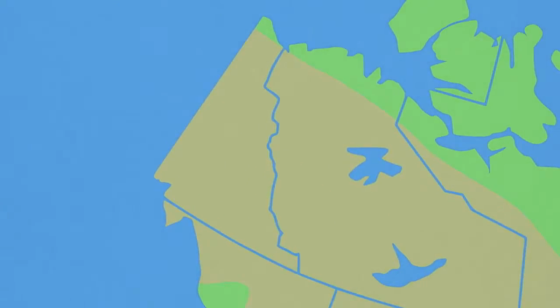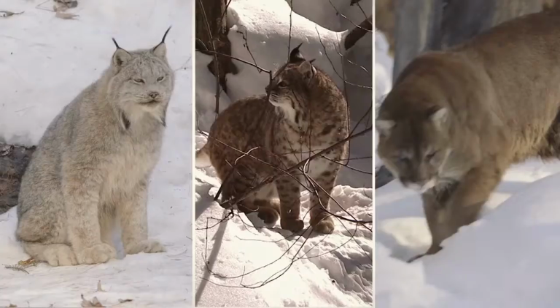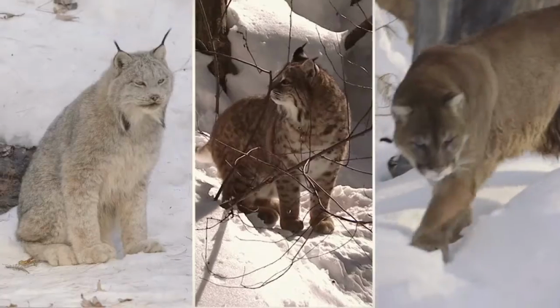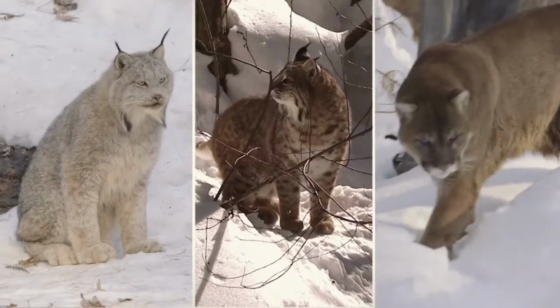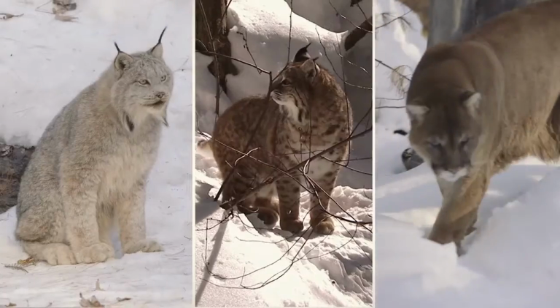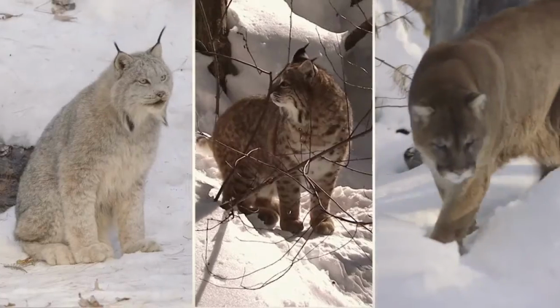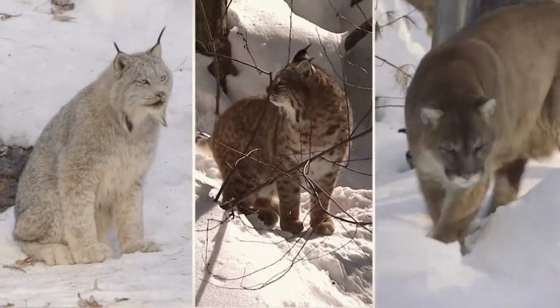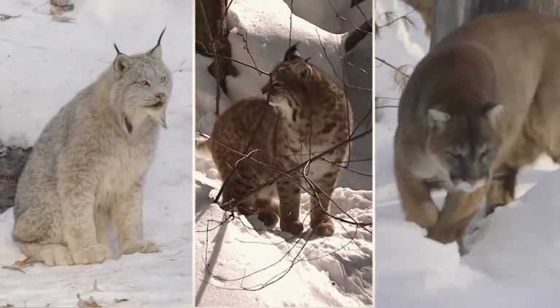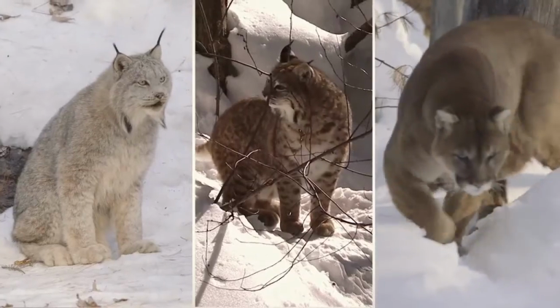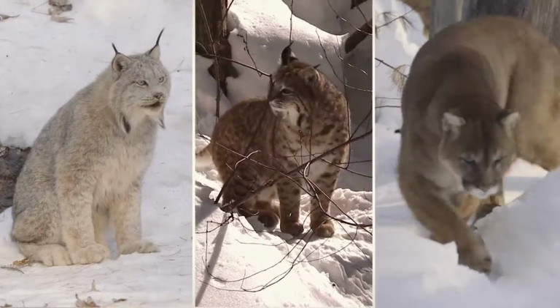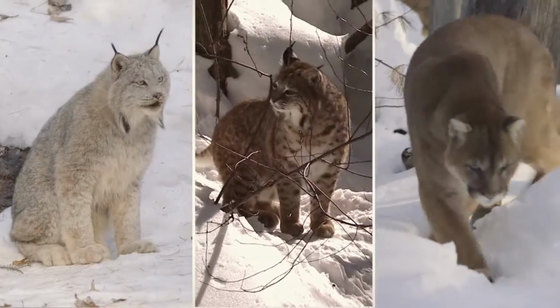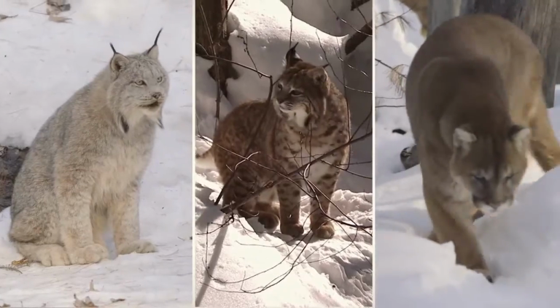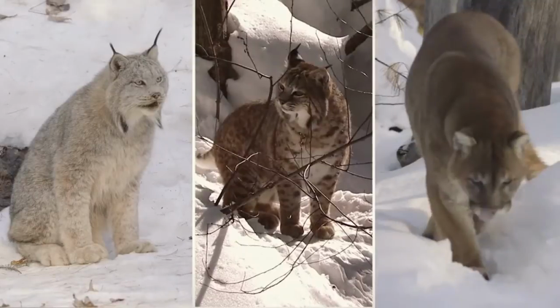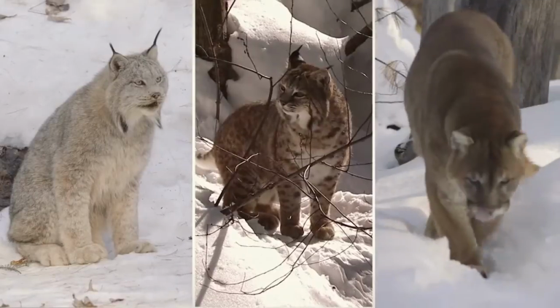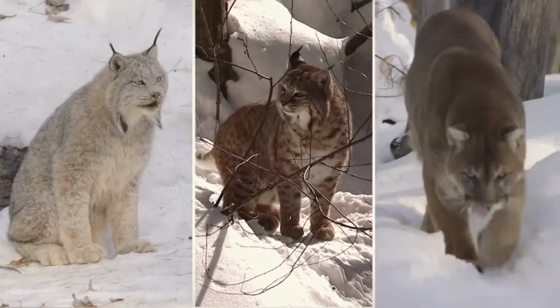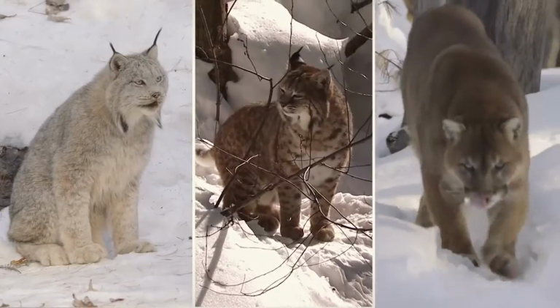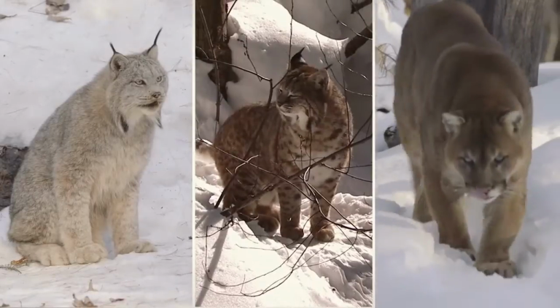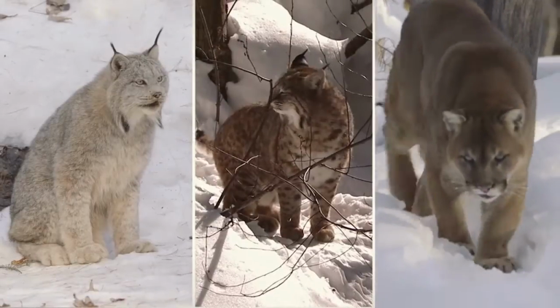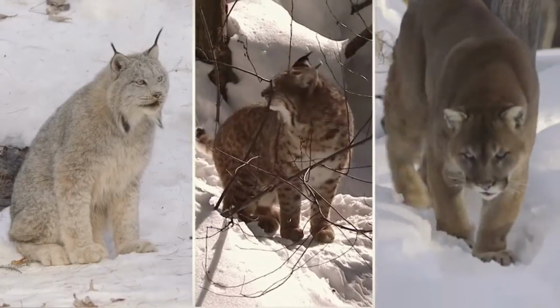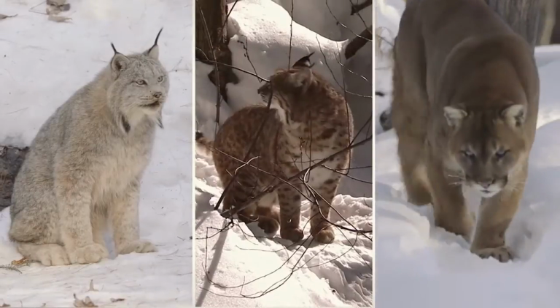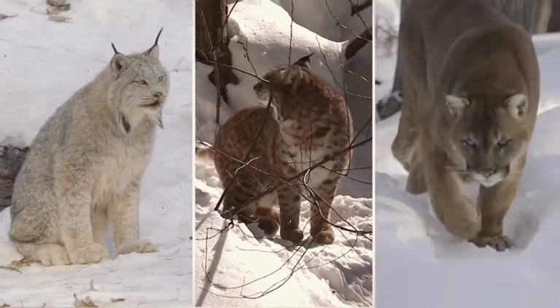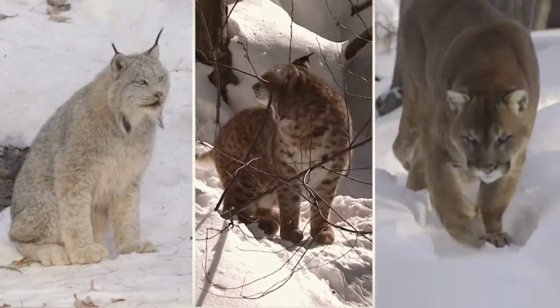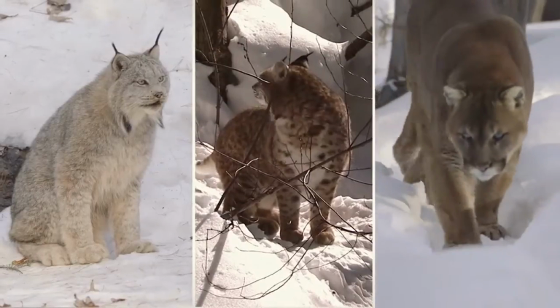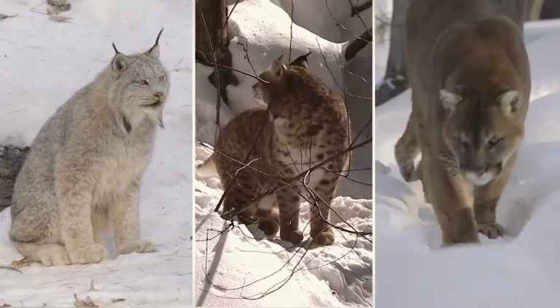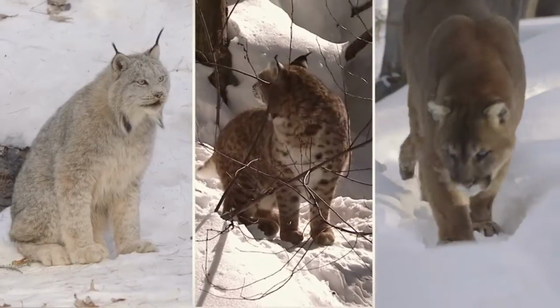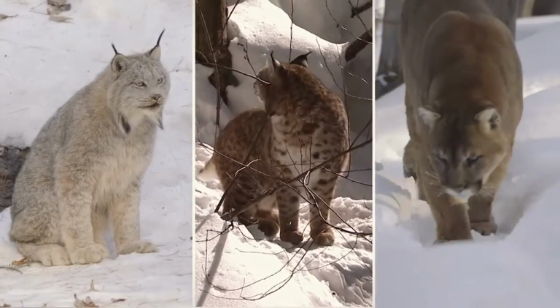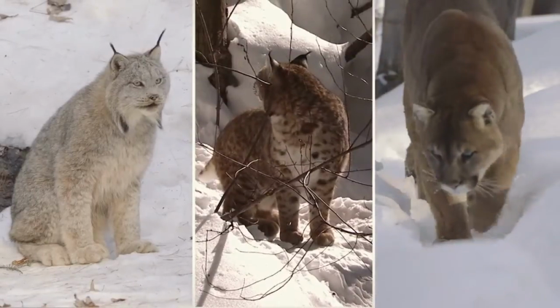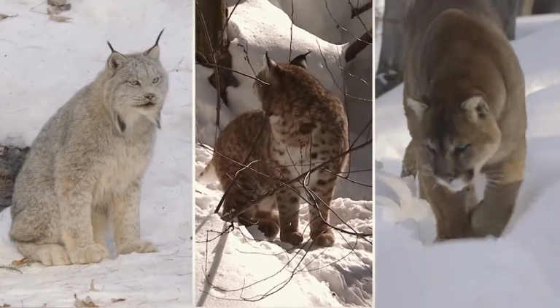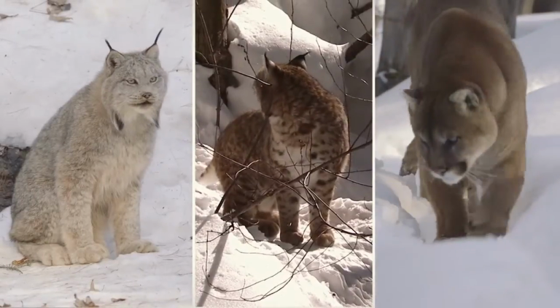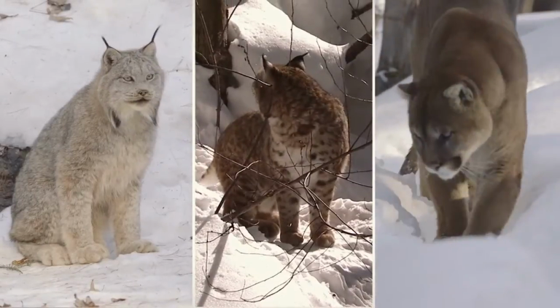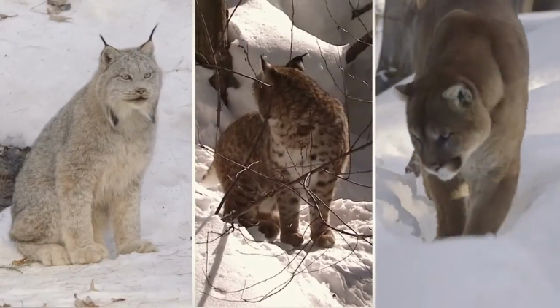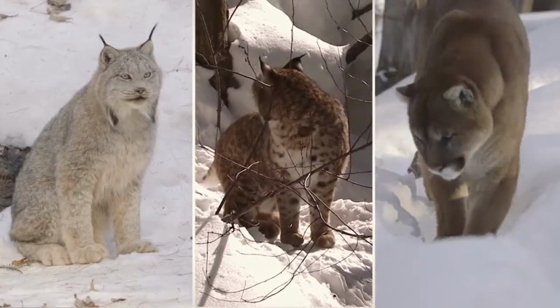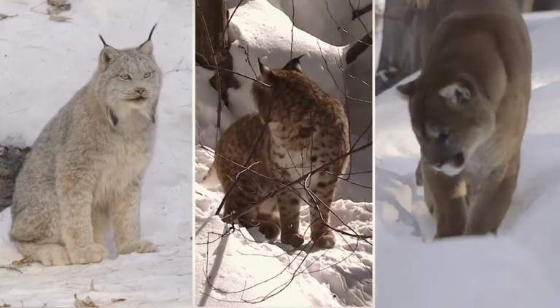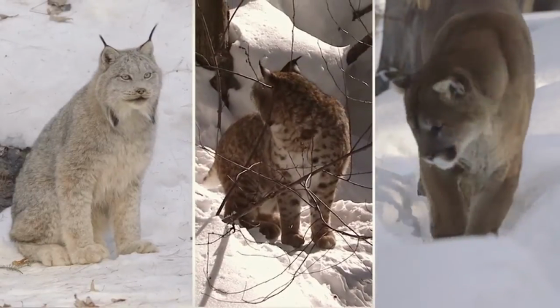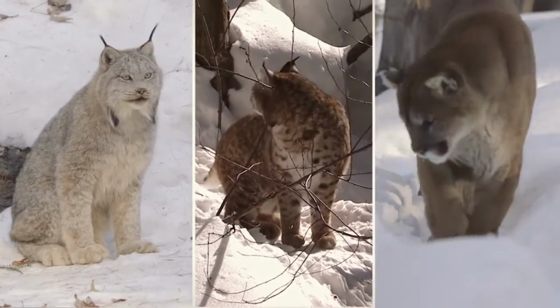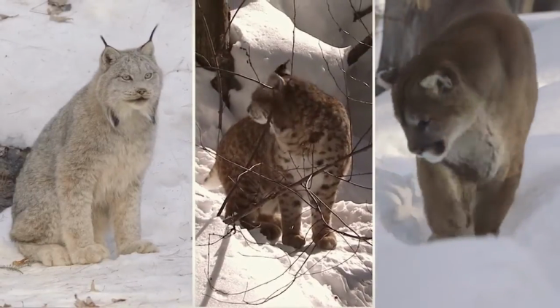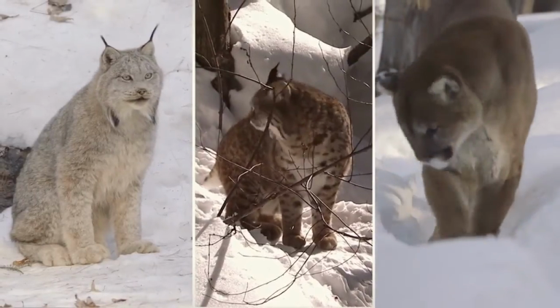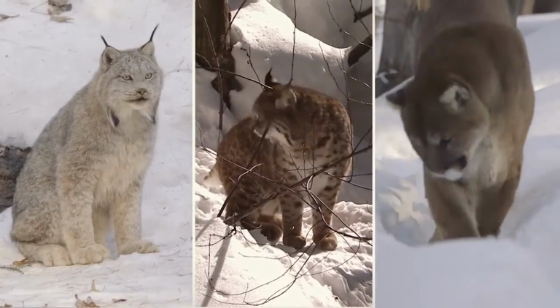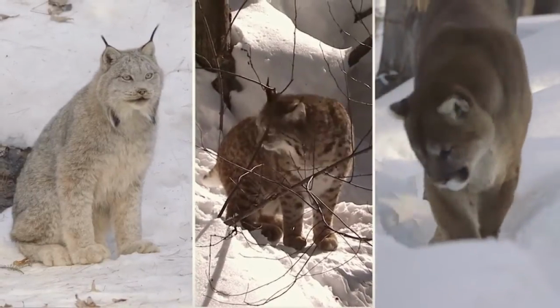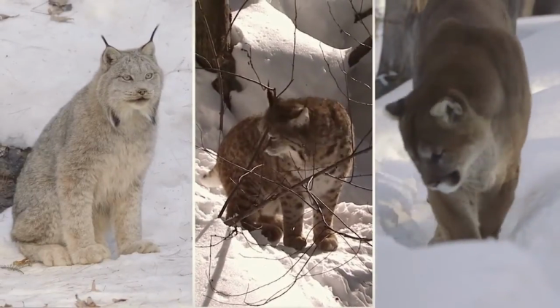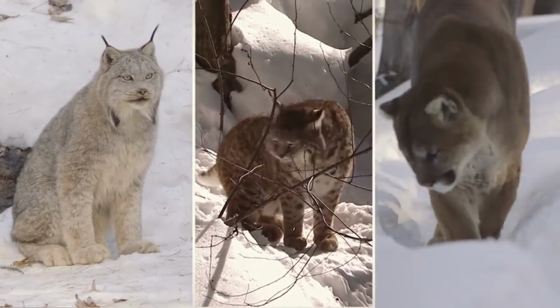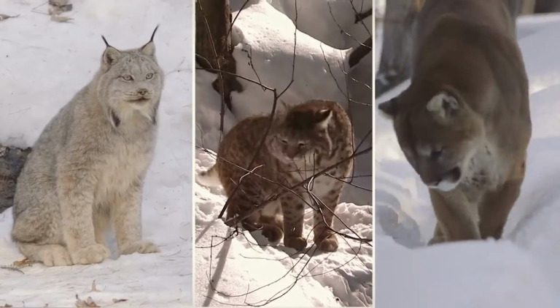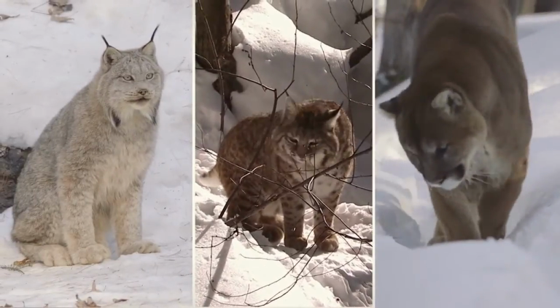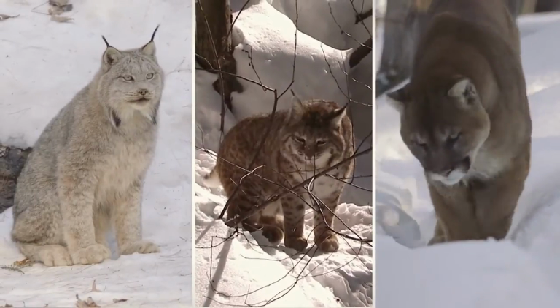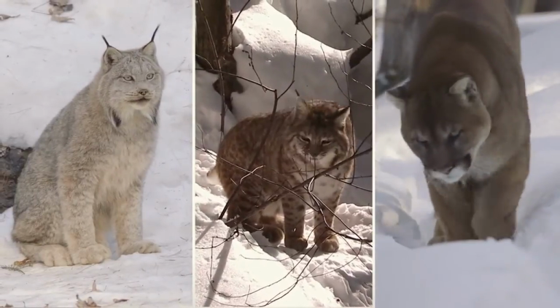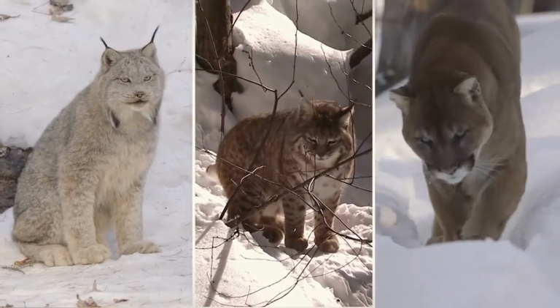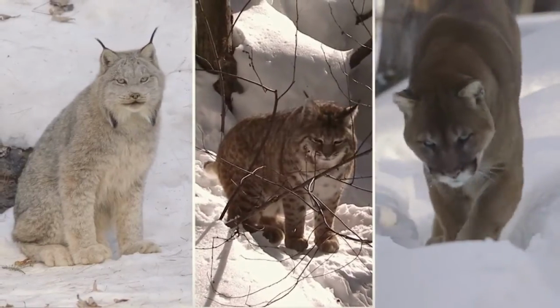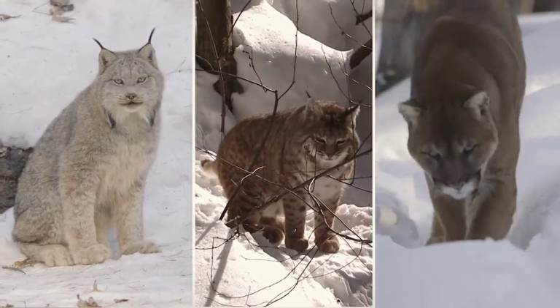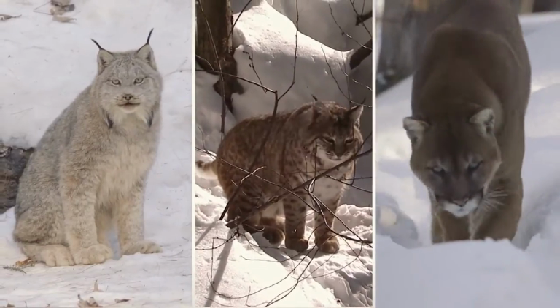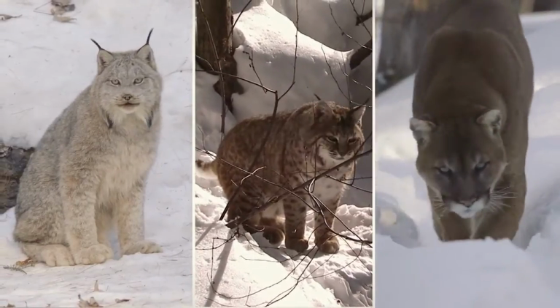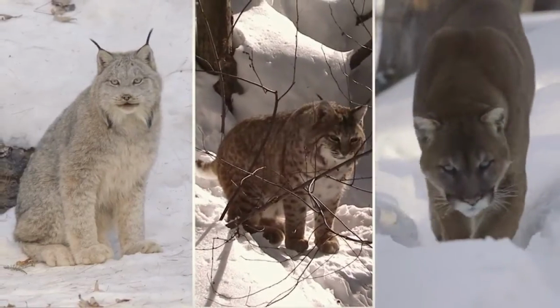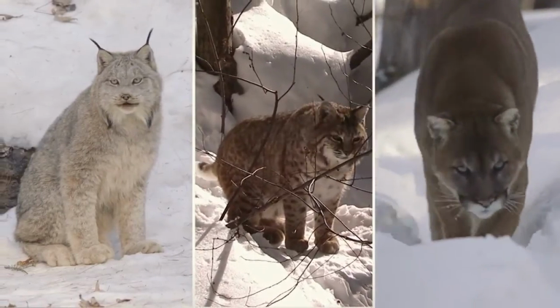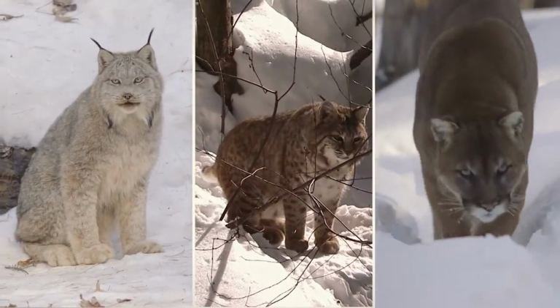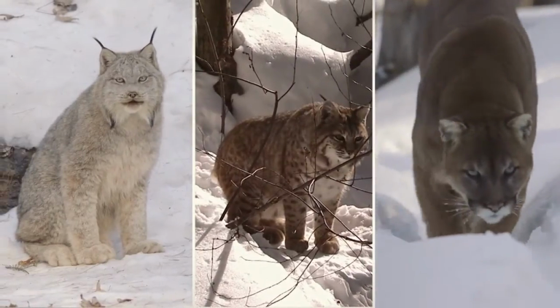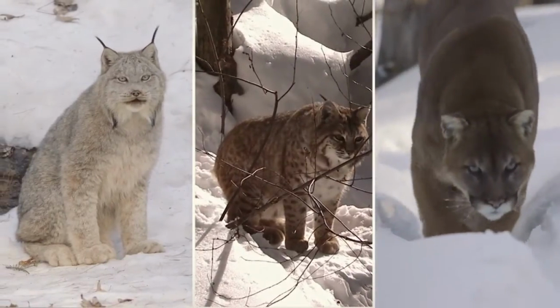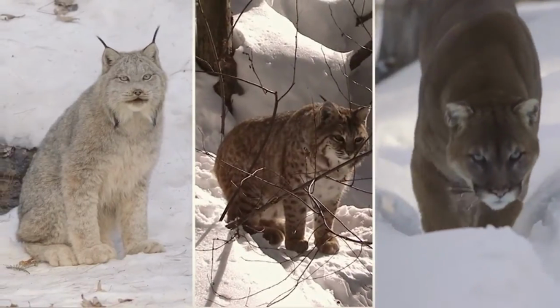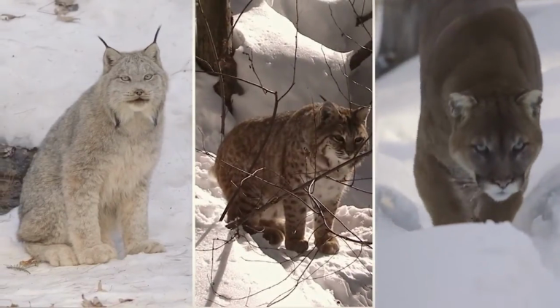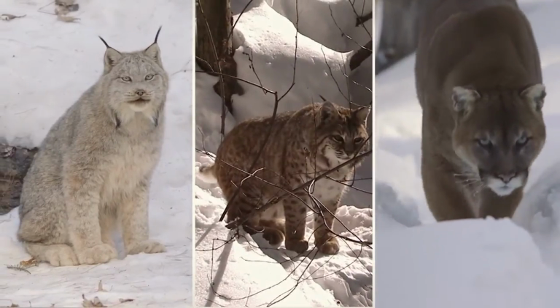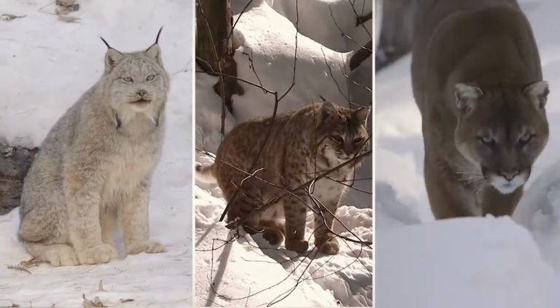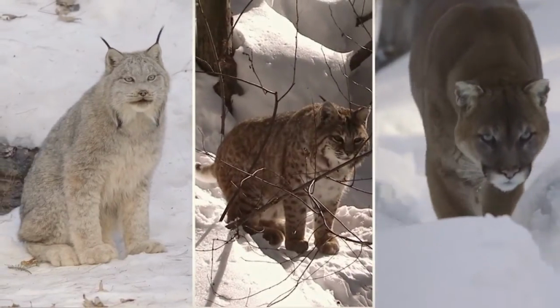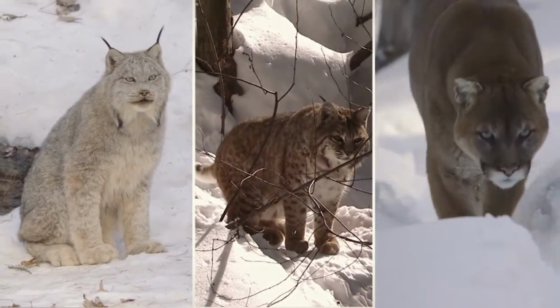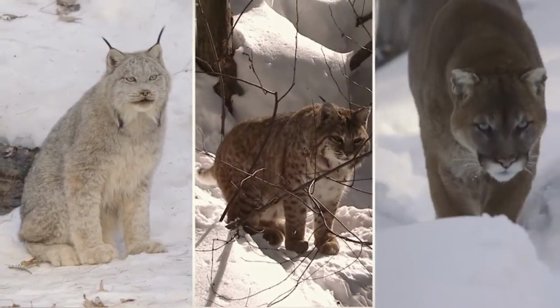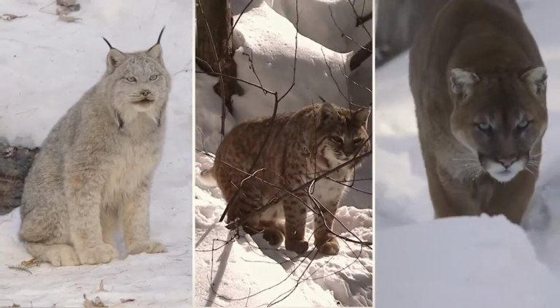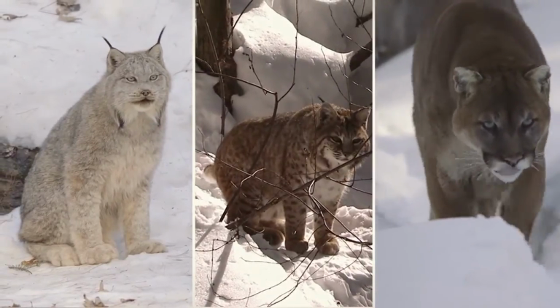In Canada we have three wild cat species: the lynx, the bobcat, and the much larger cougar.